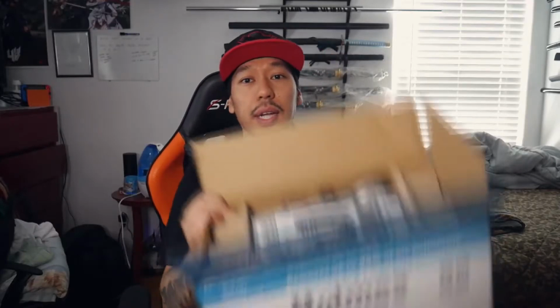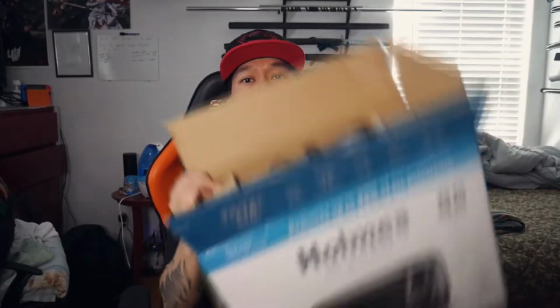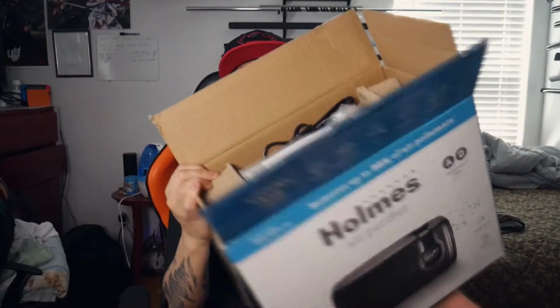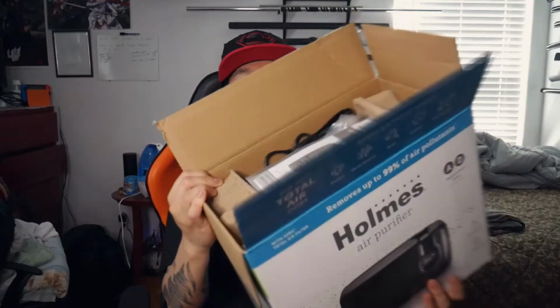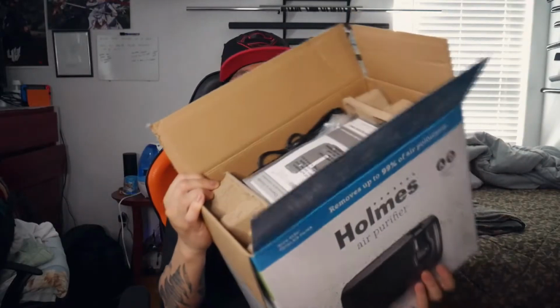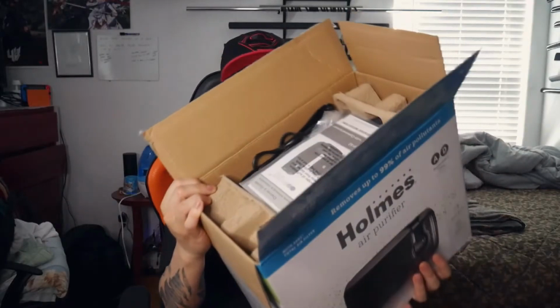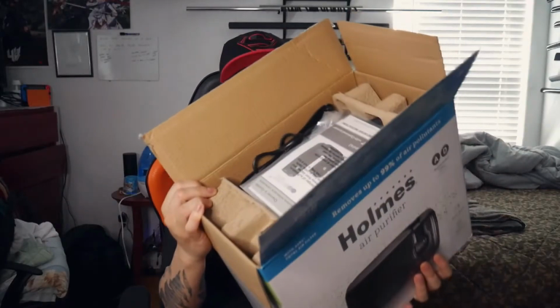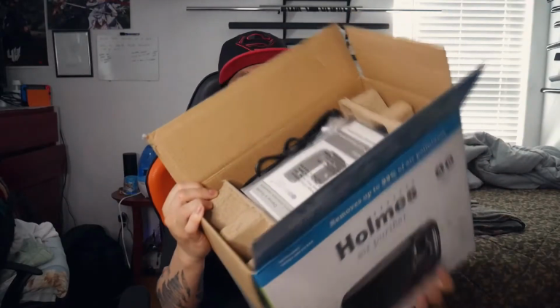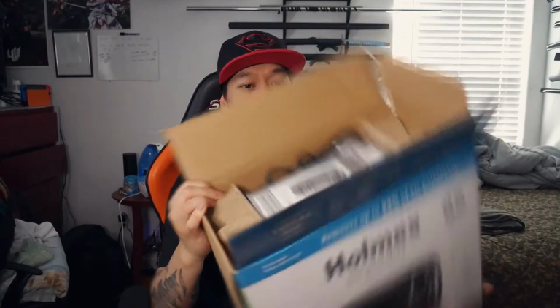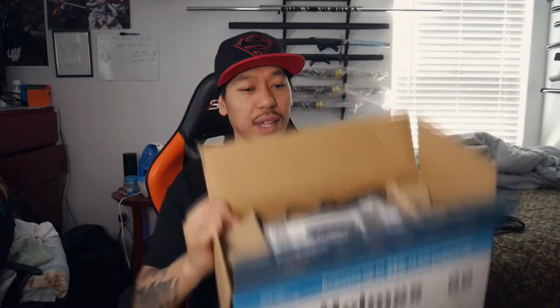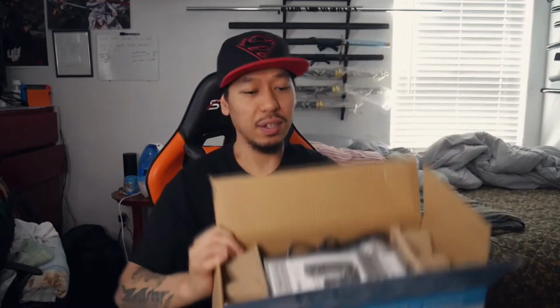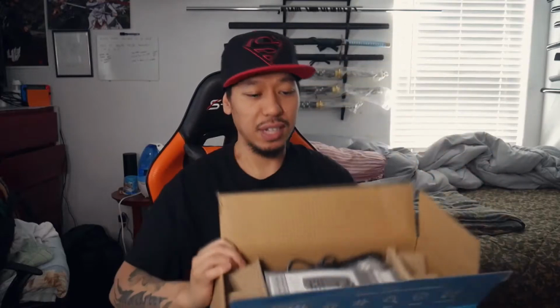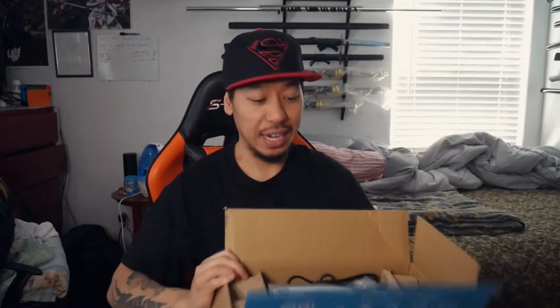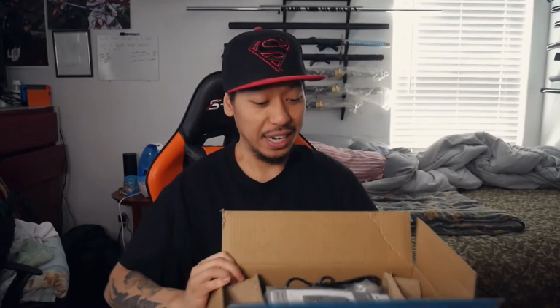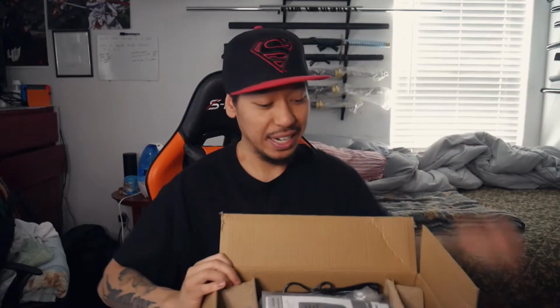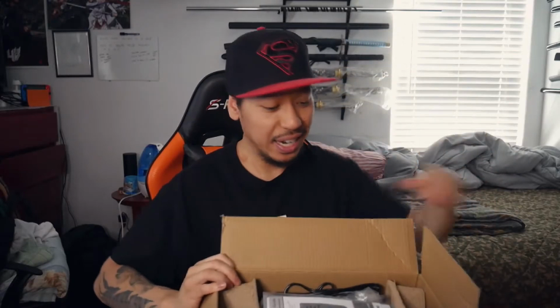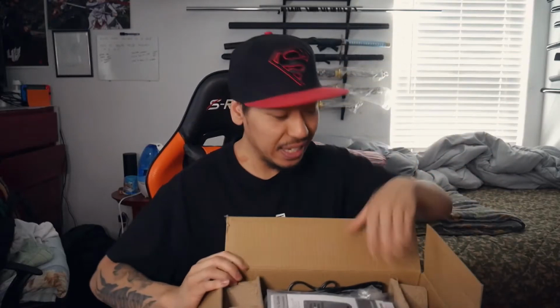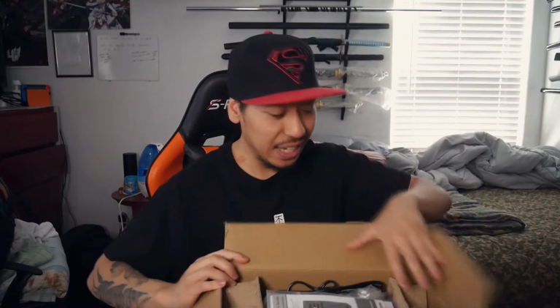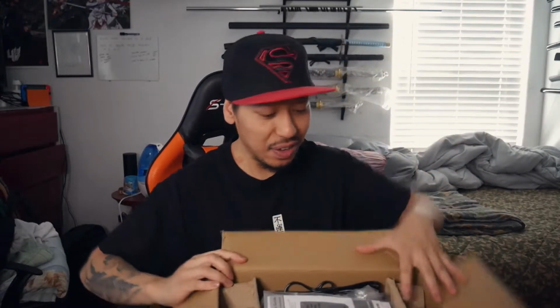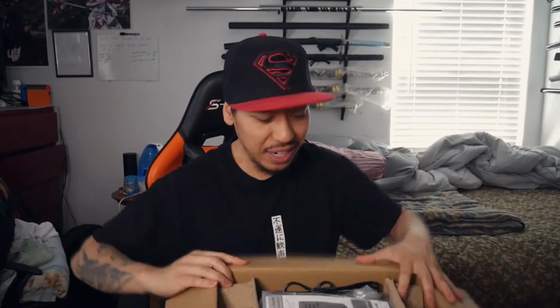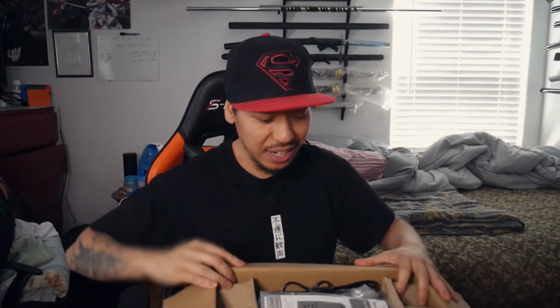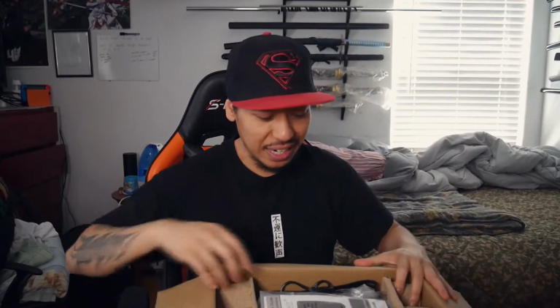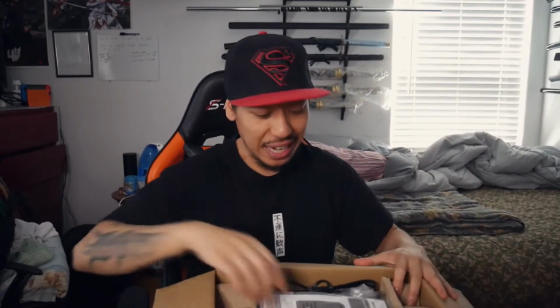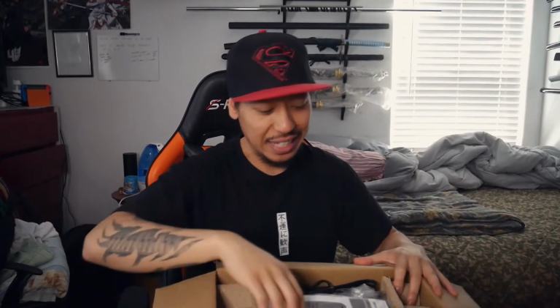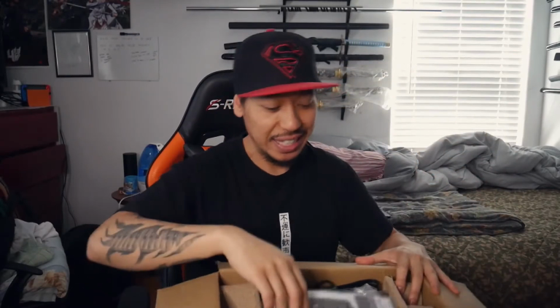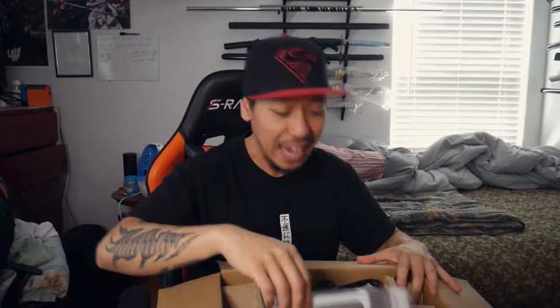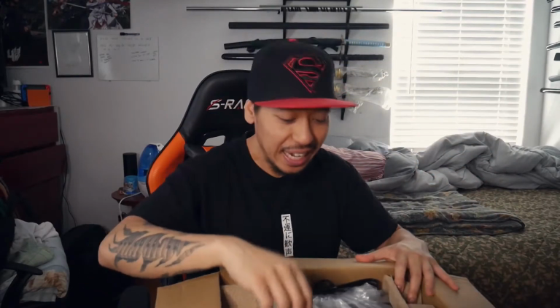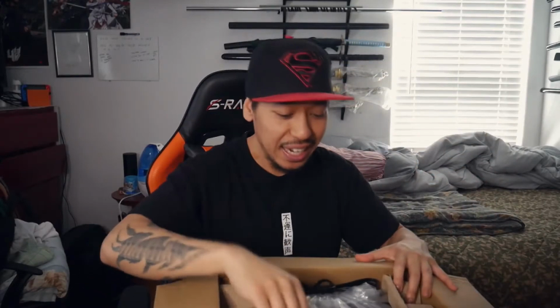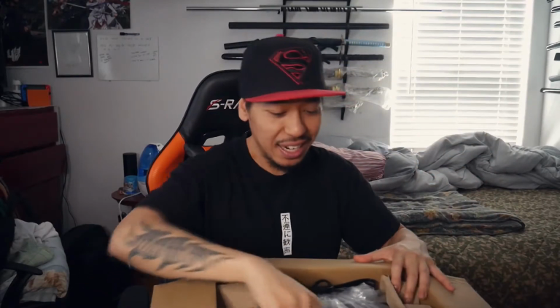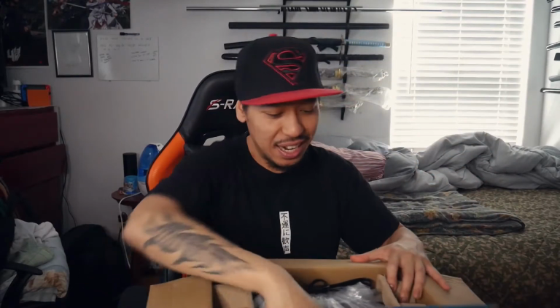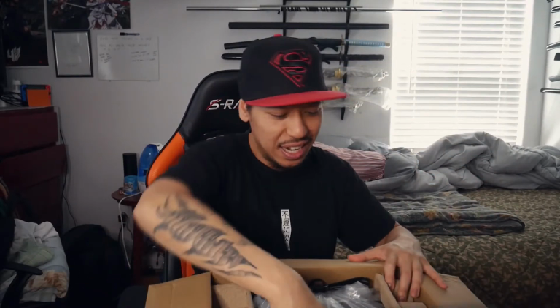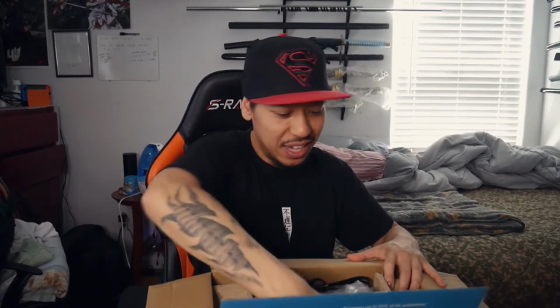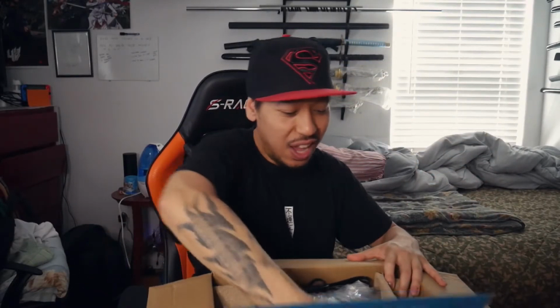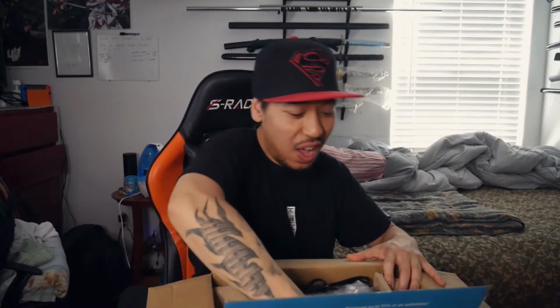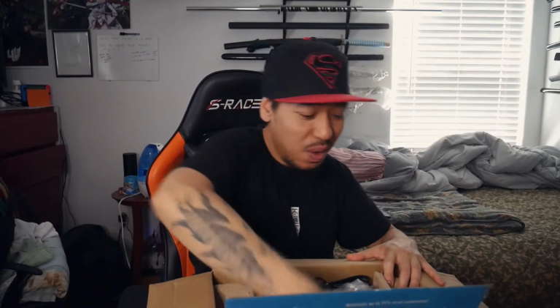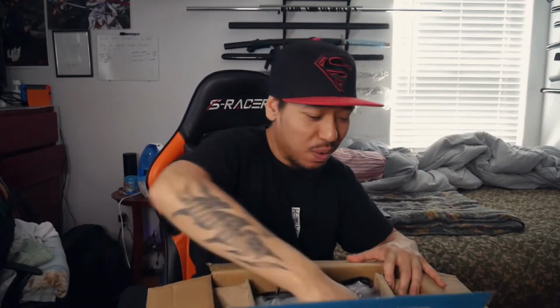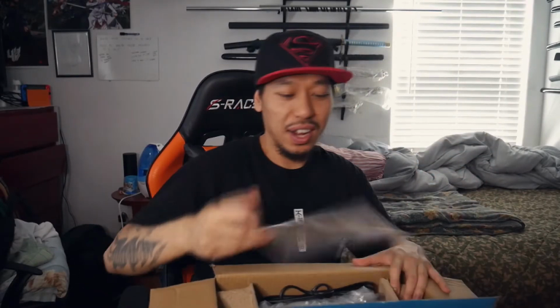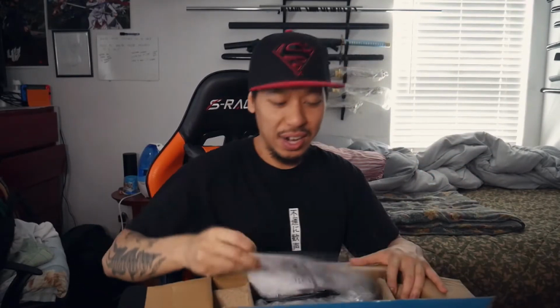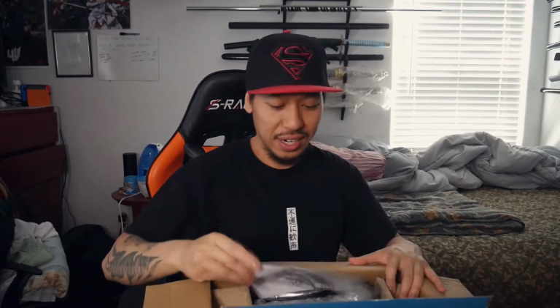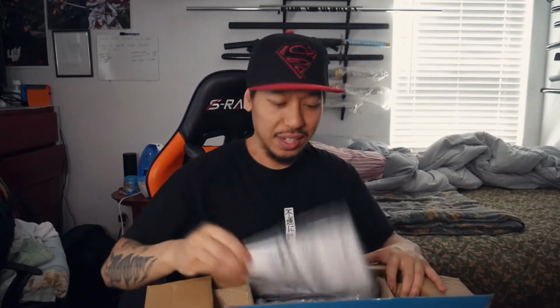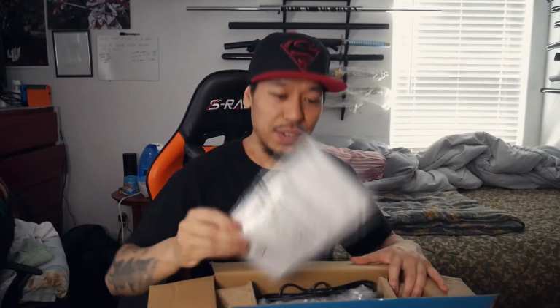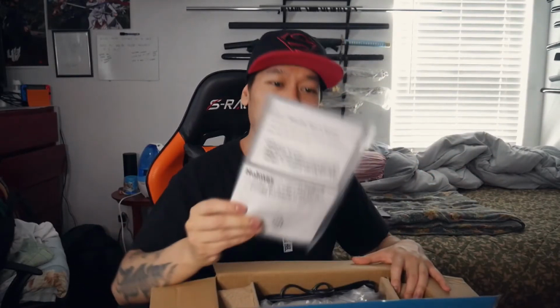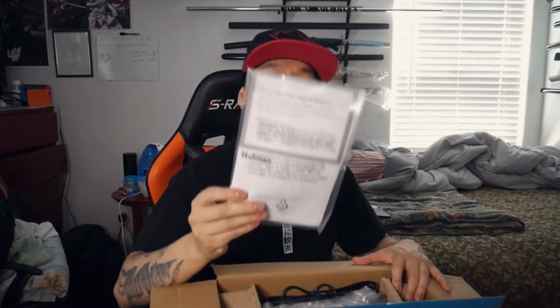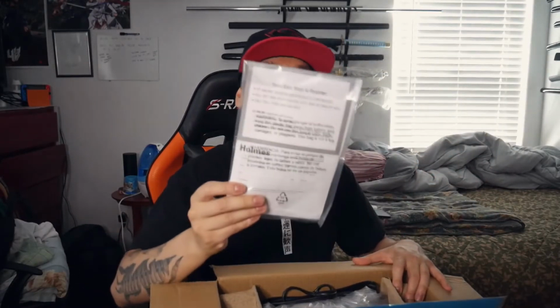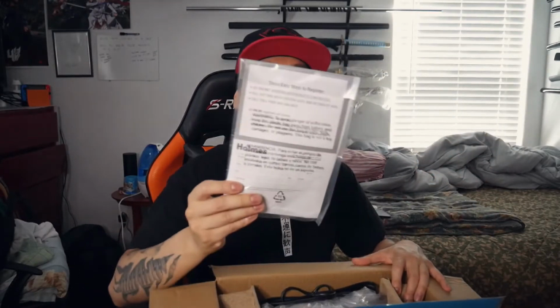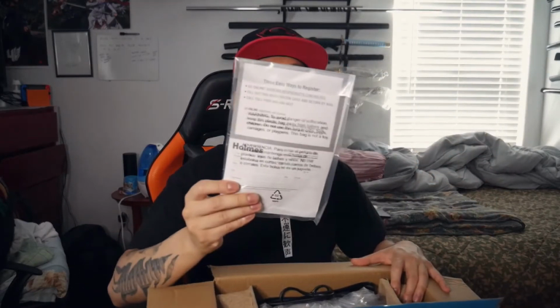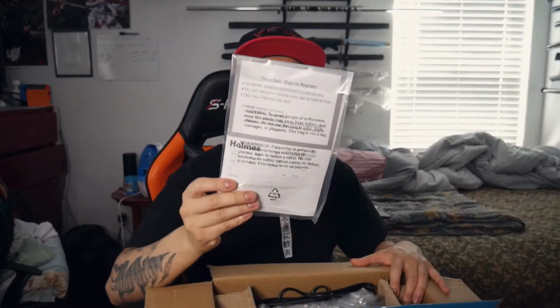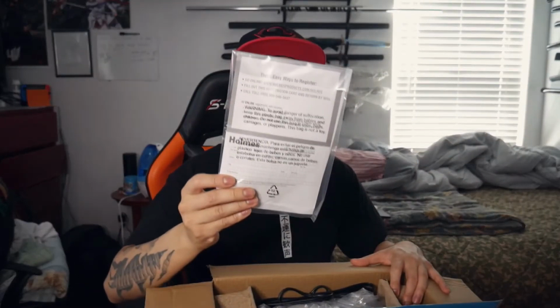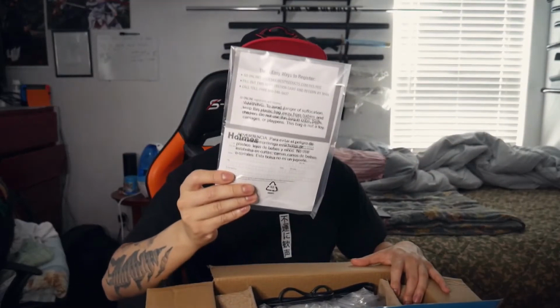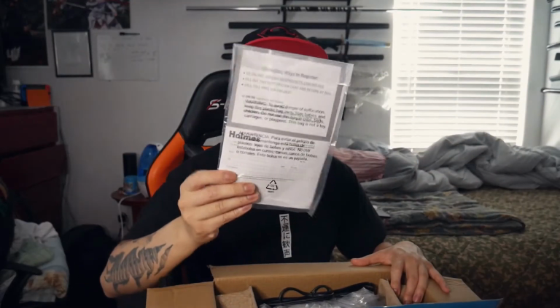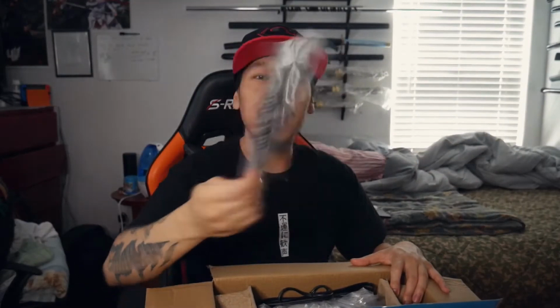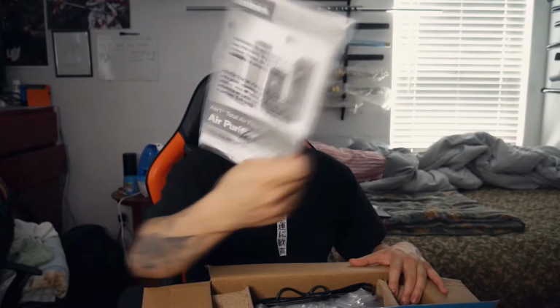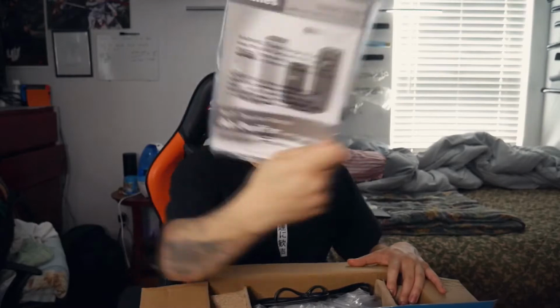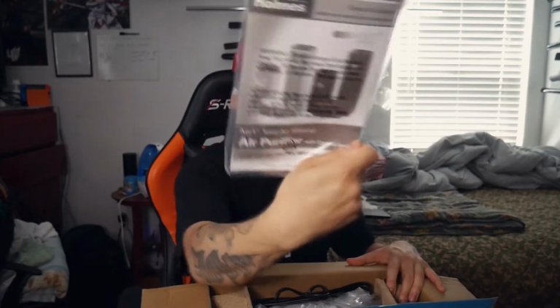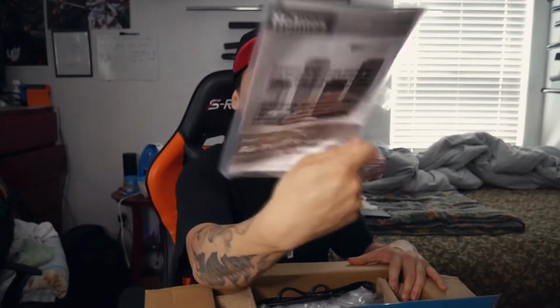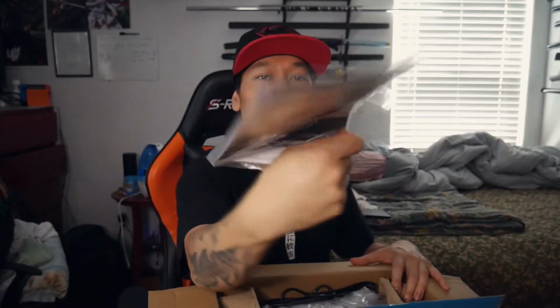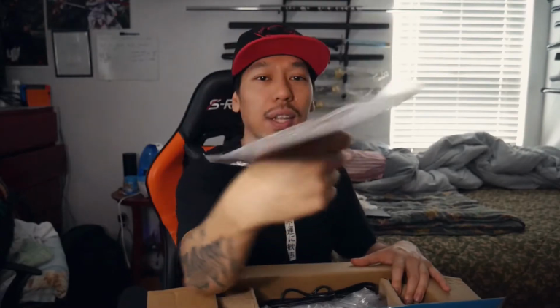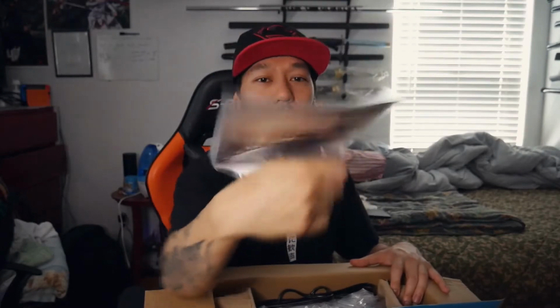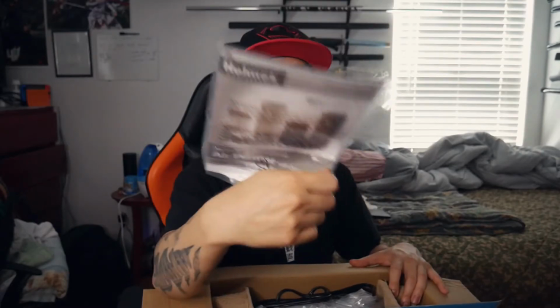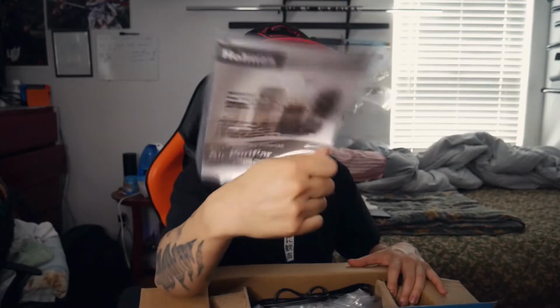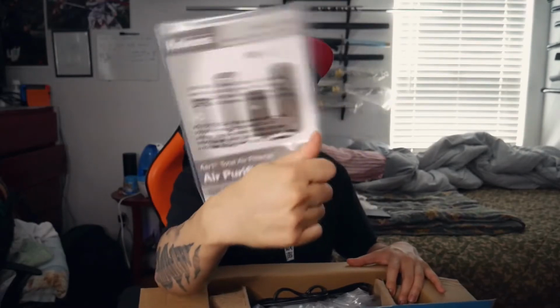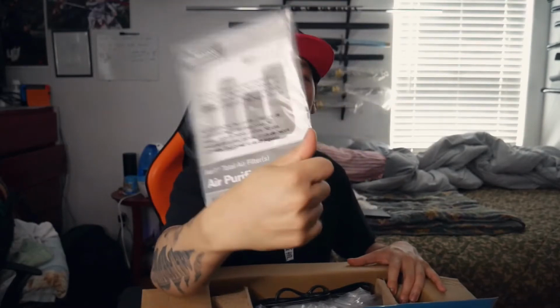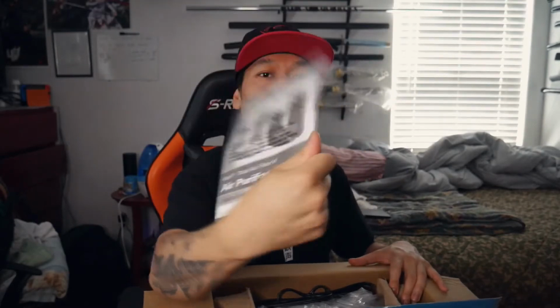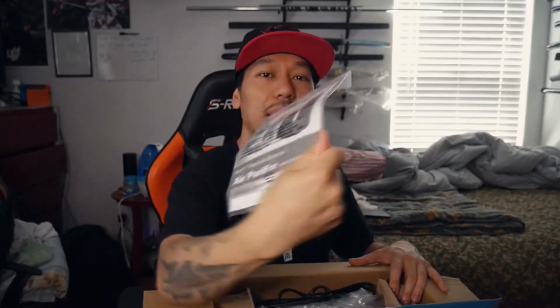Got the box open. There's a lot of dust on it. So first, you get this thing right here, and this is the owner's guide.